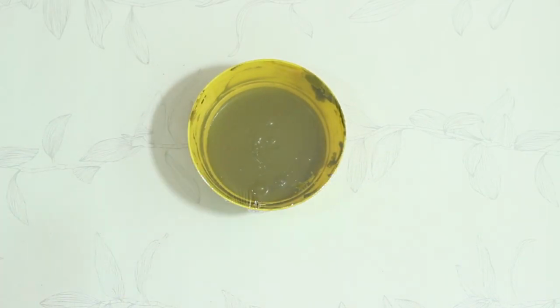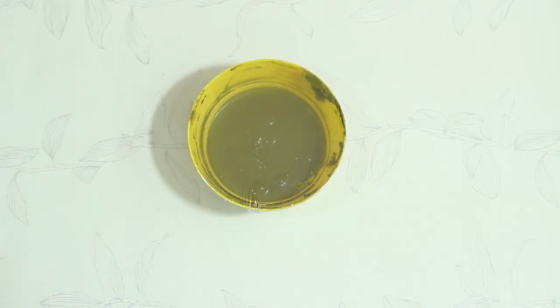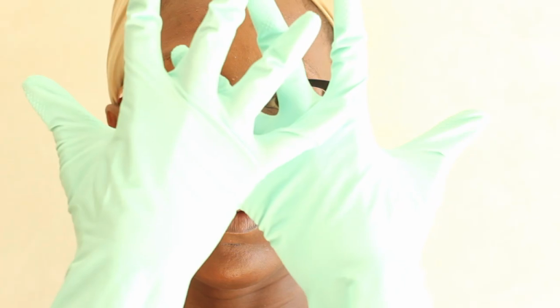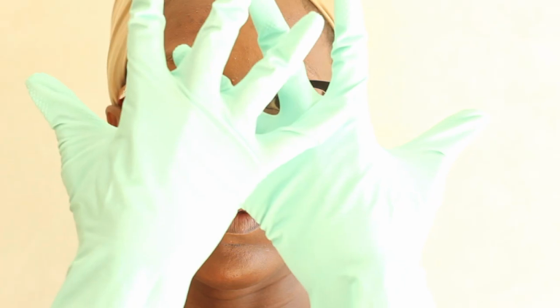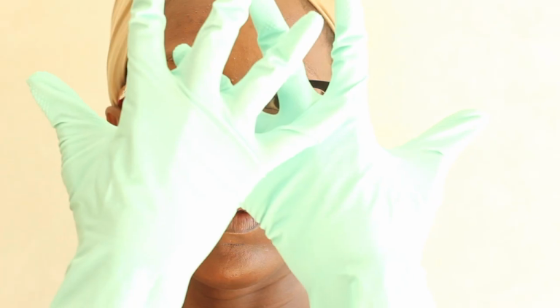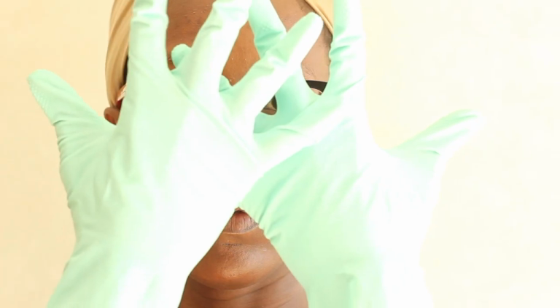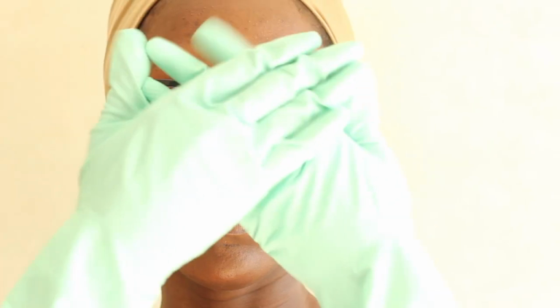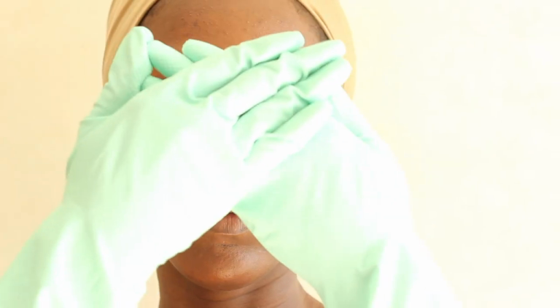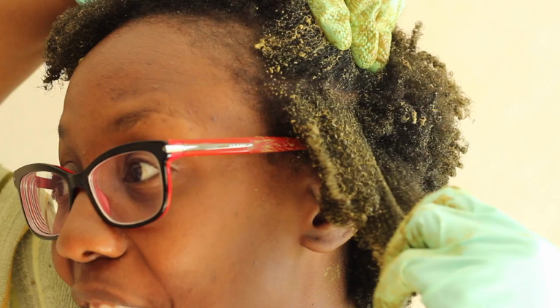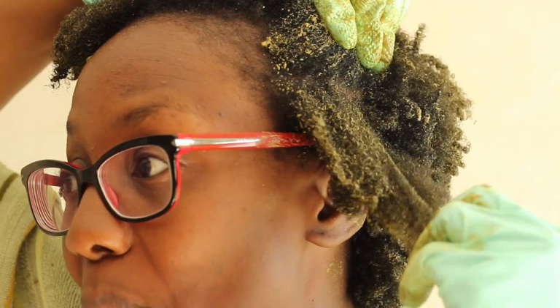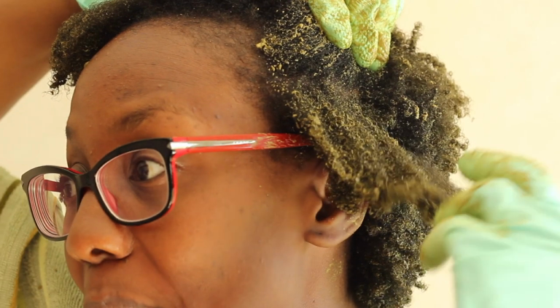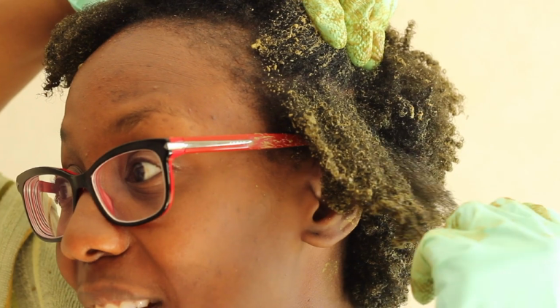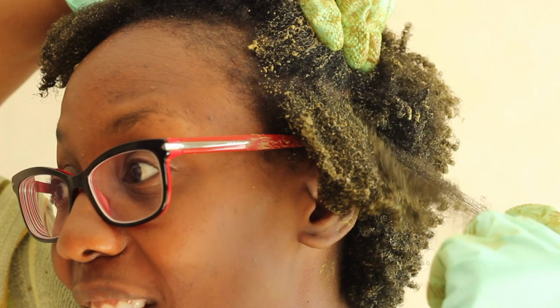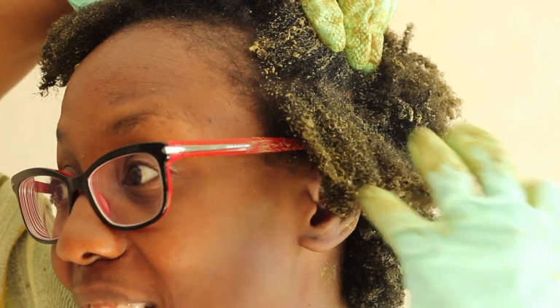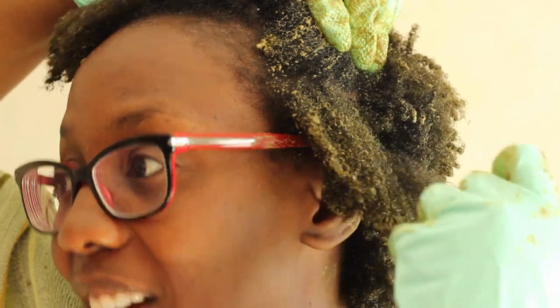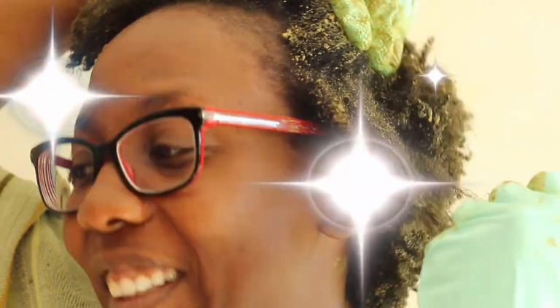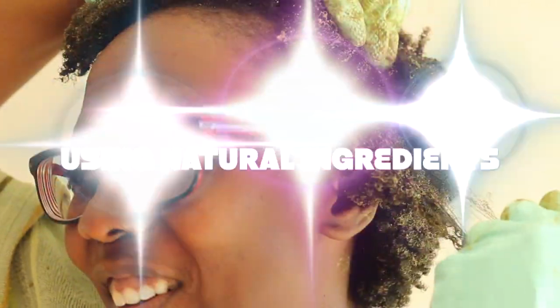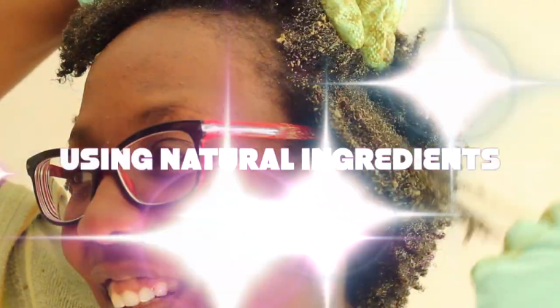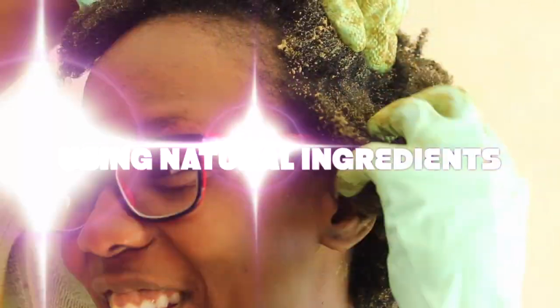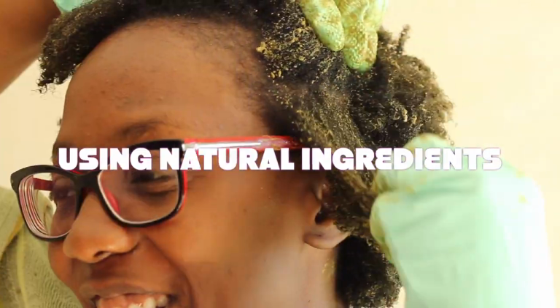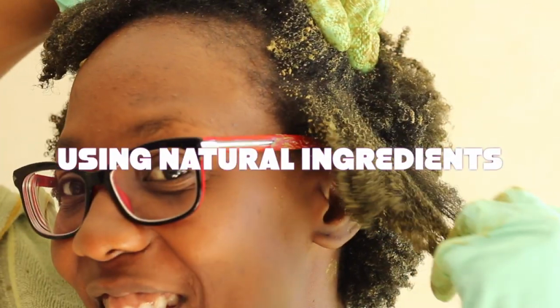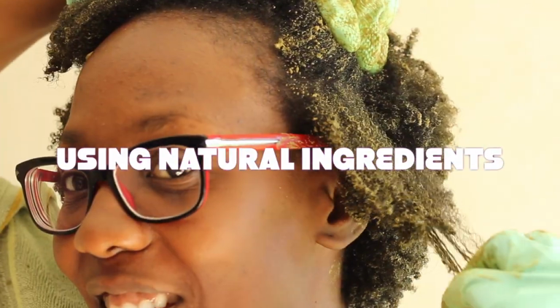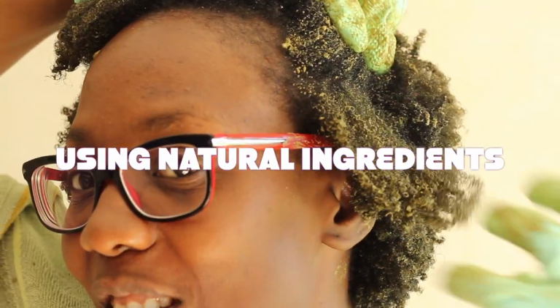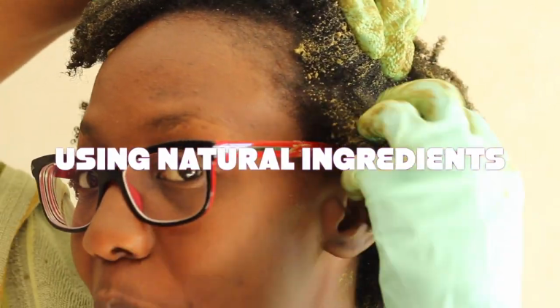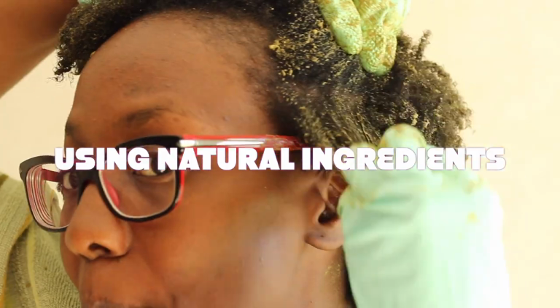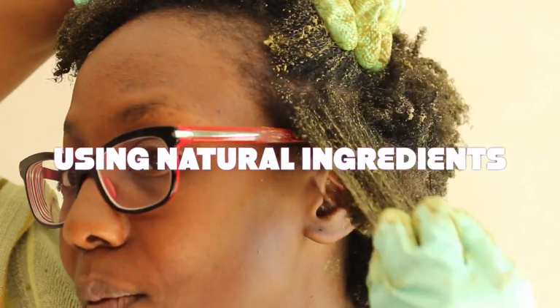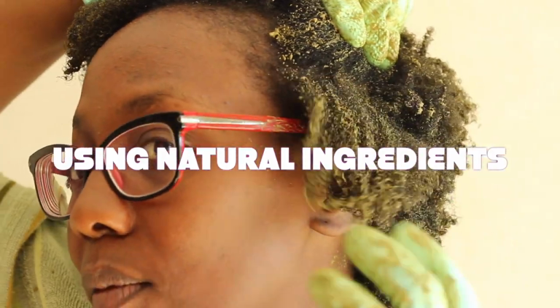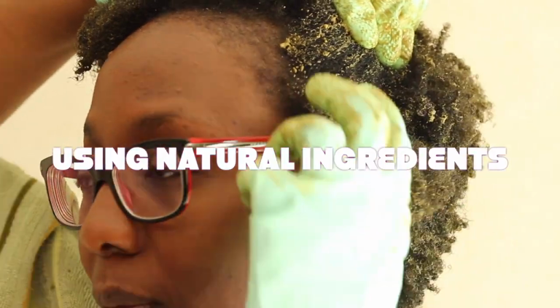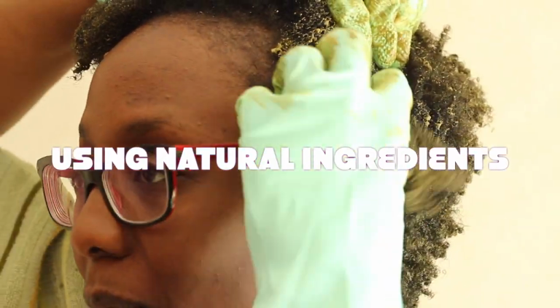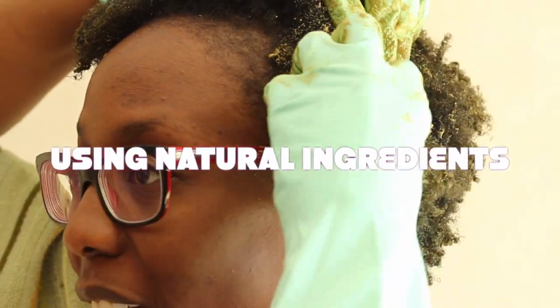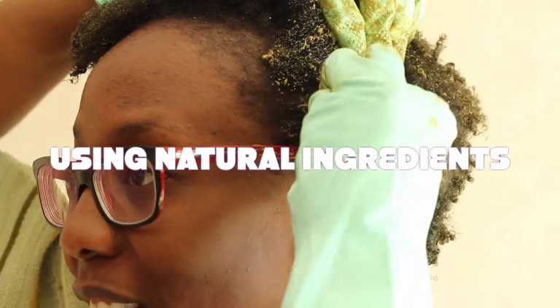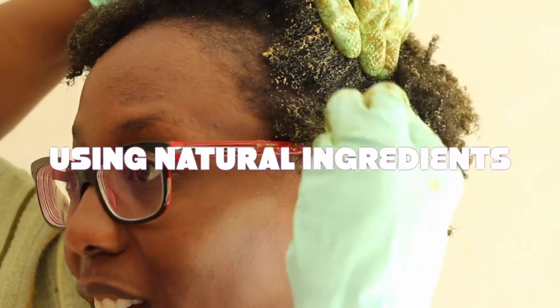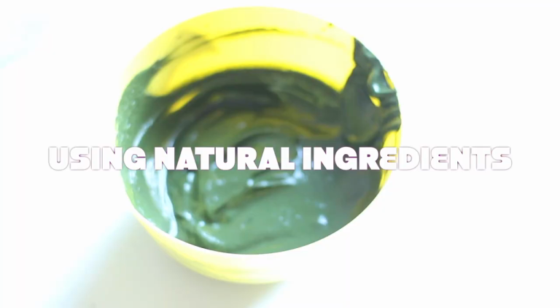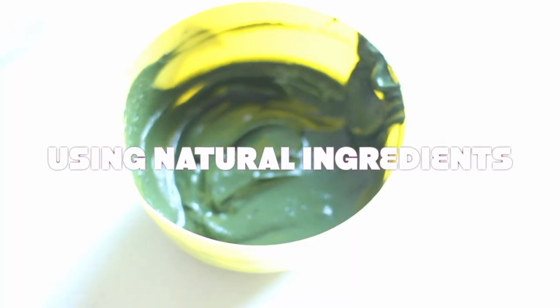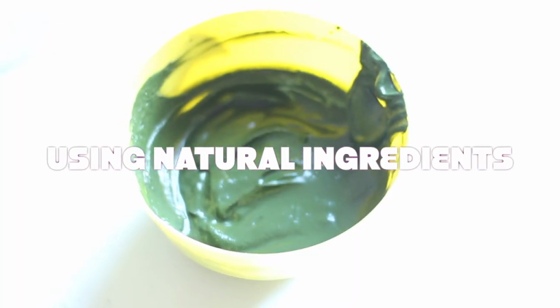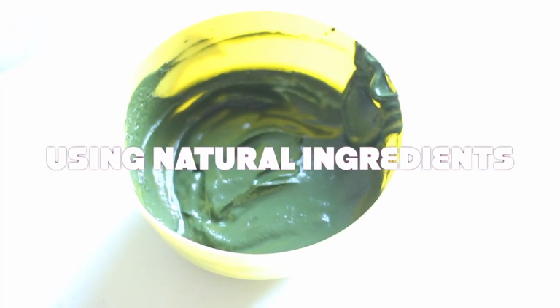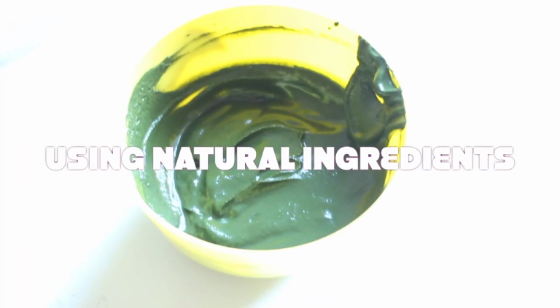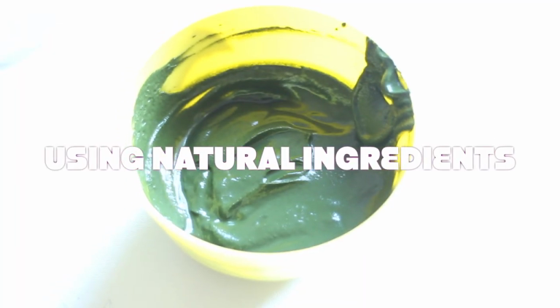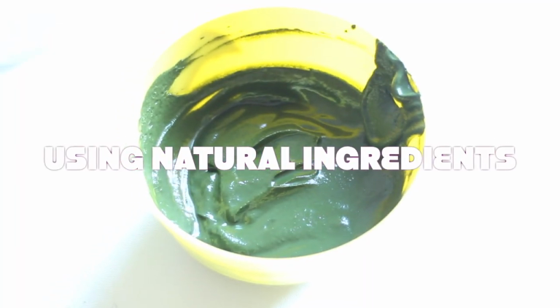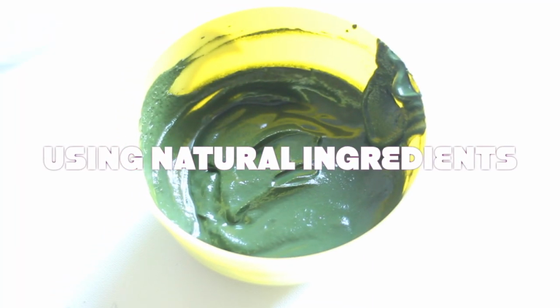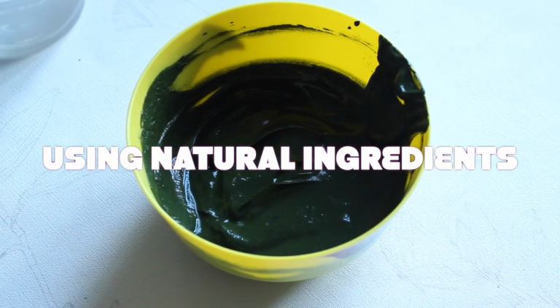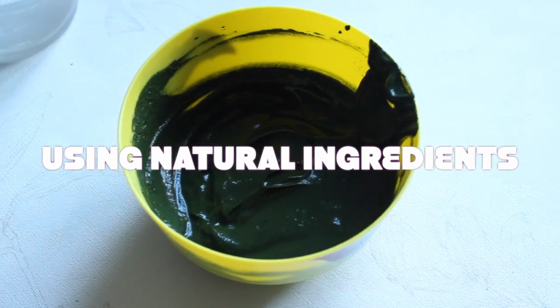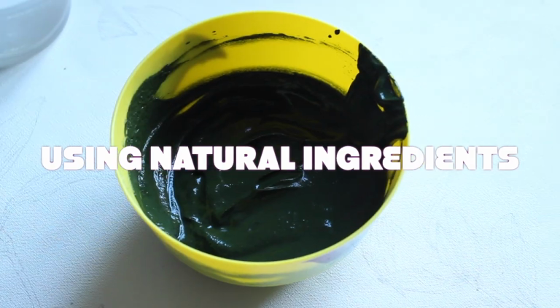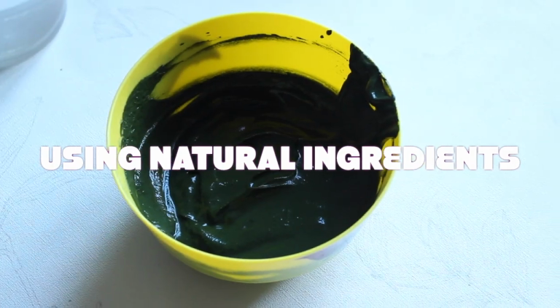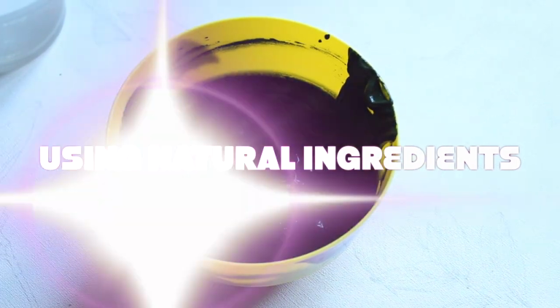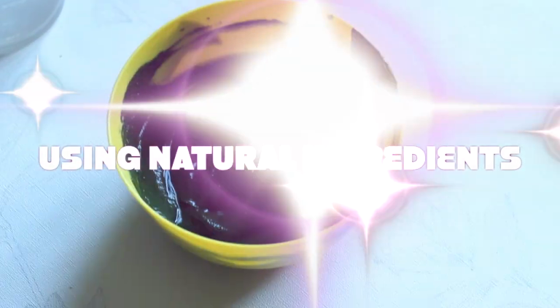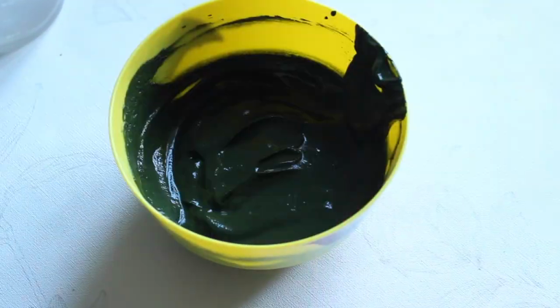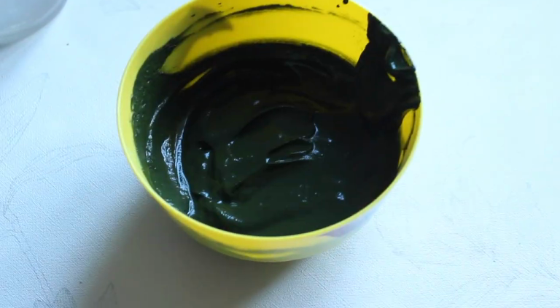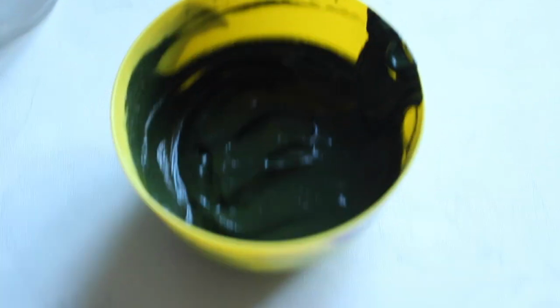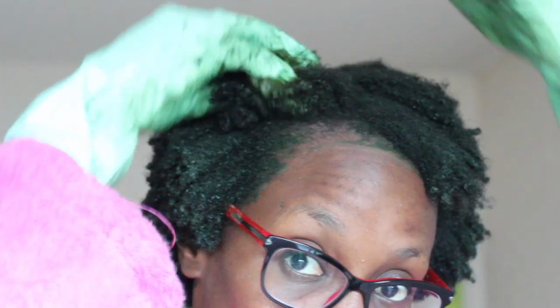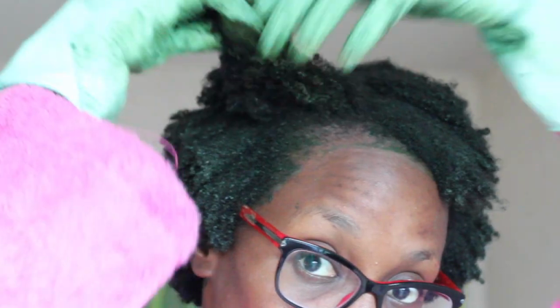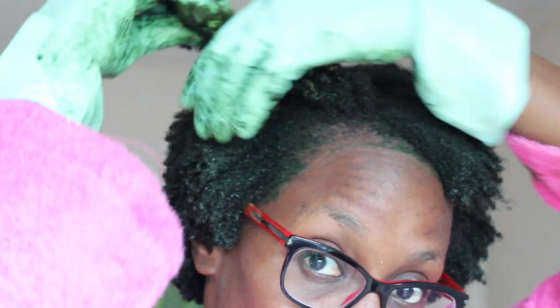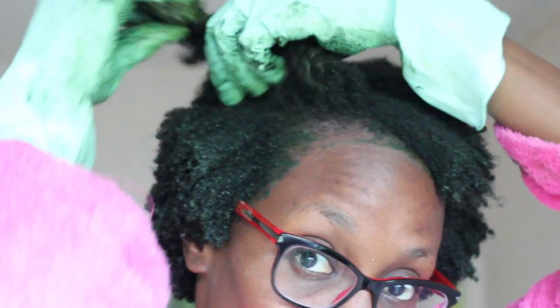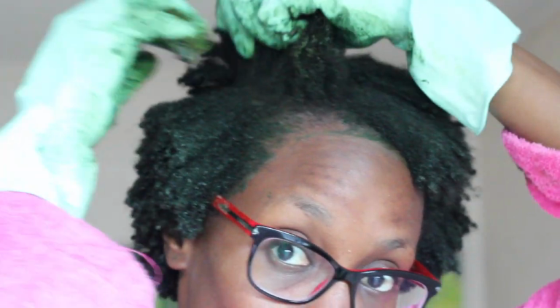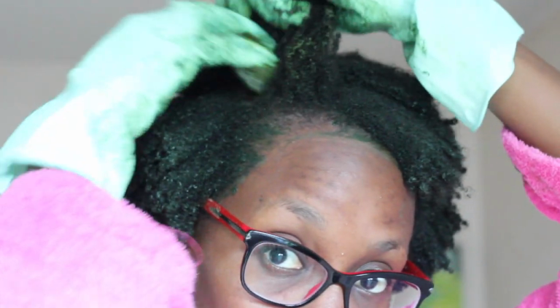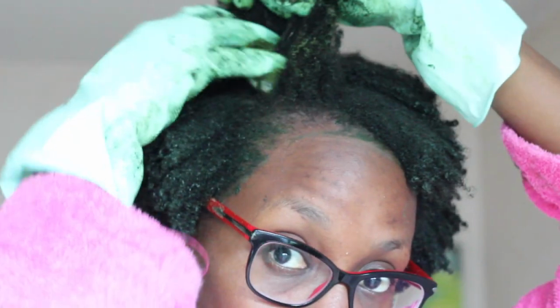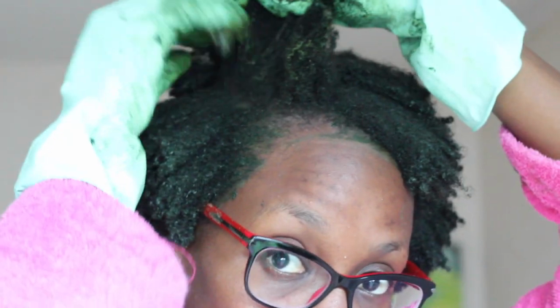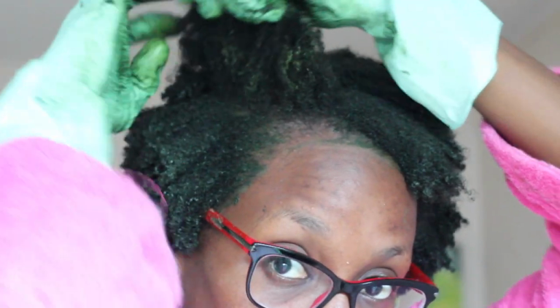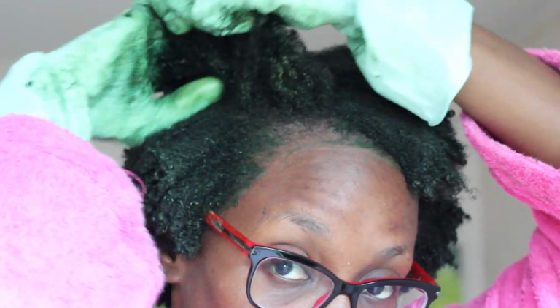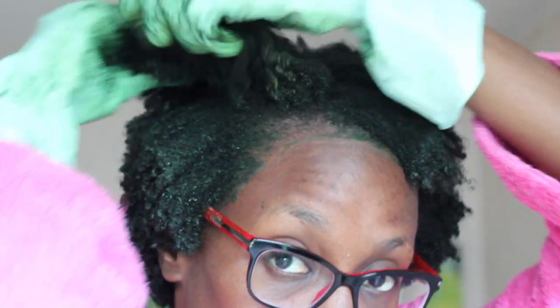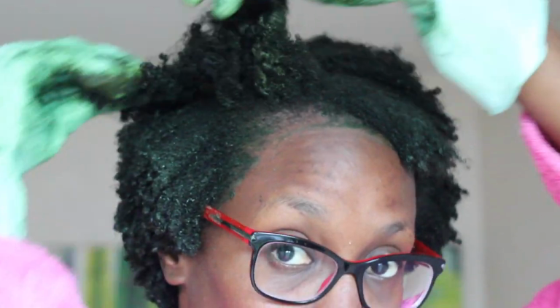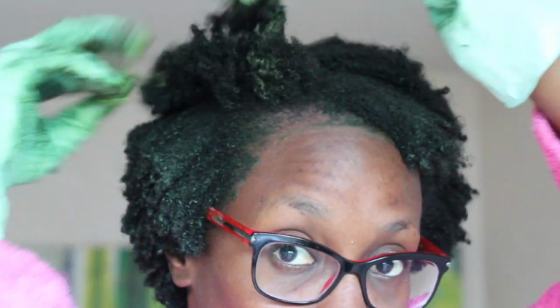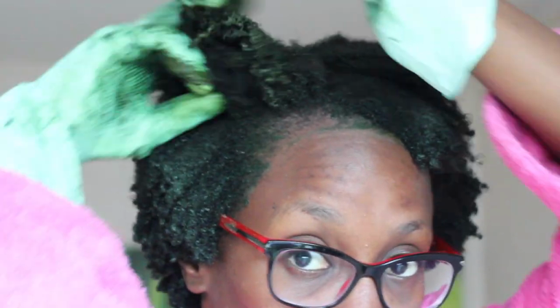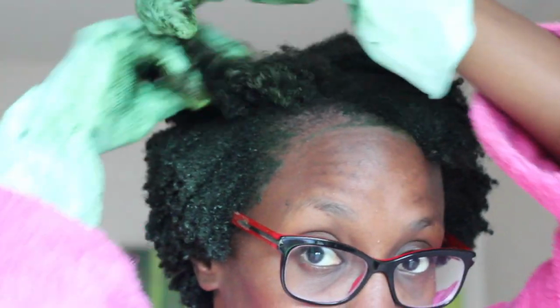Hey YouTube, it's Nuna. Welcome back for another video. Today I'm going to show you how I dye my hair jet black using natural products. If you're ready, let's get started.